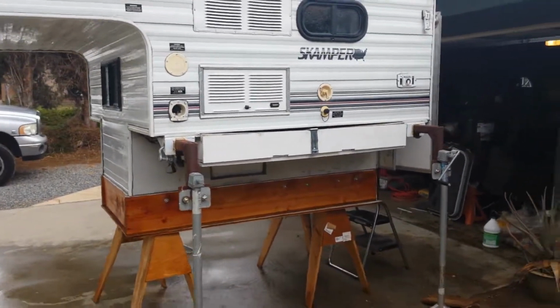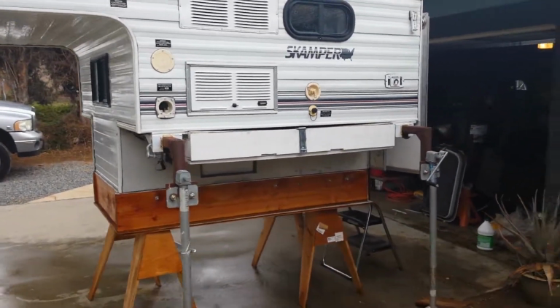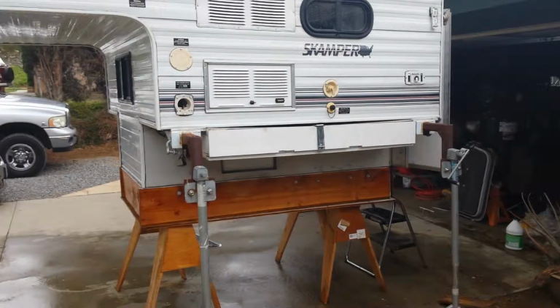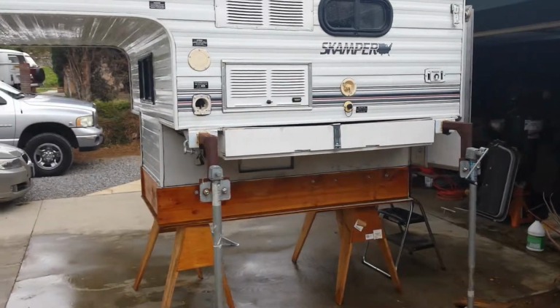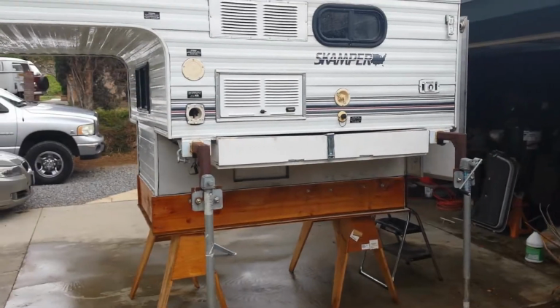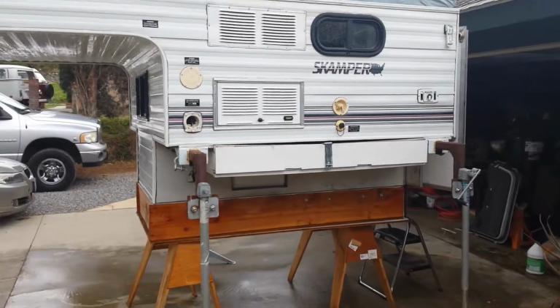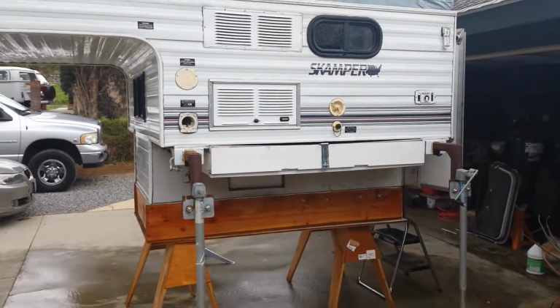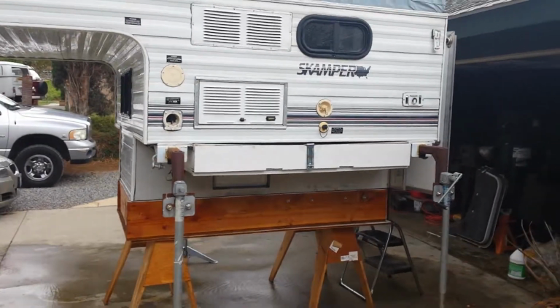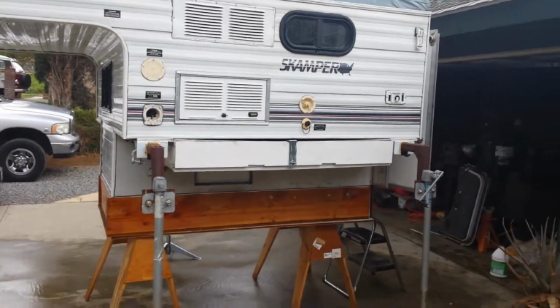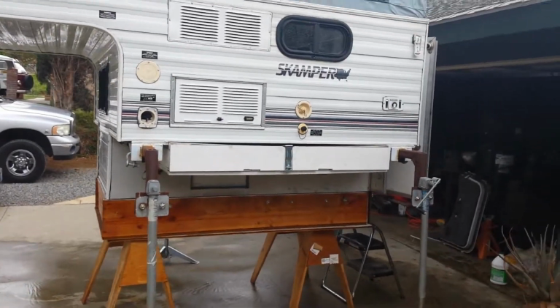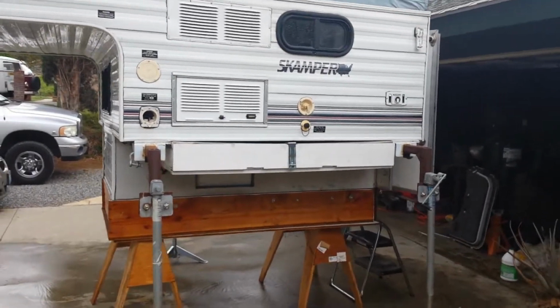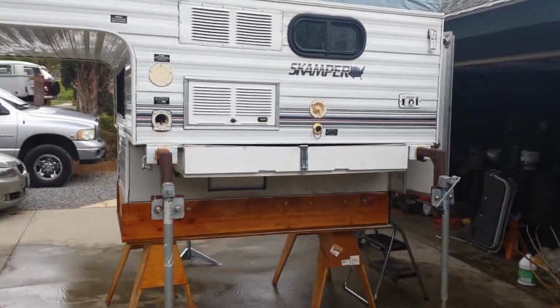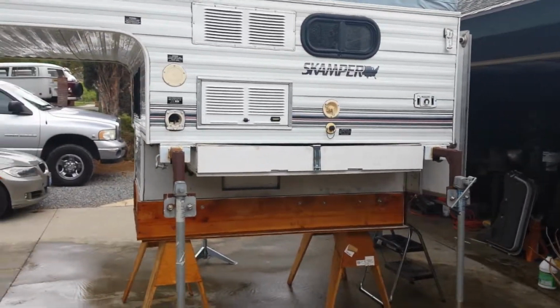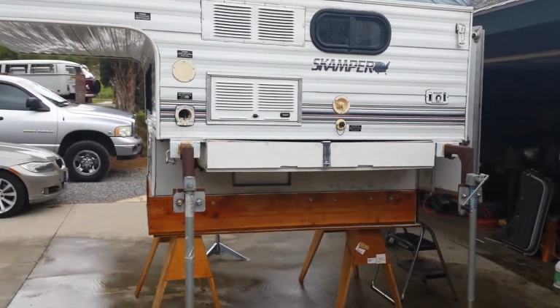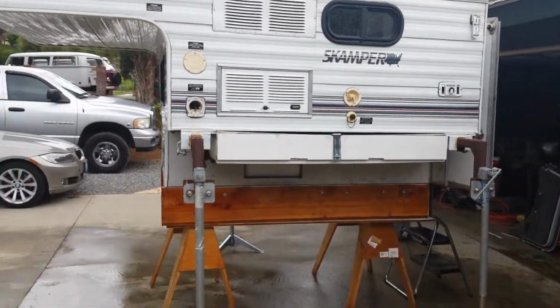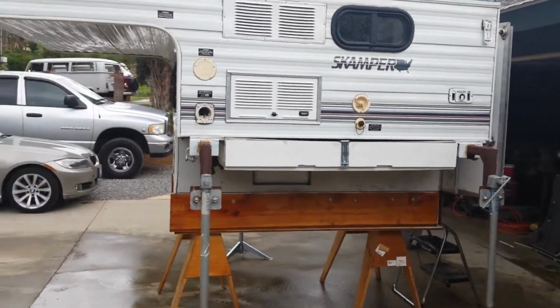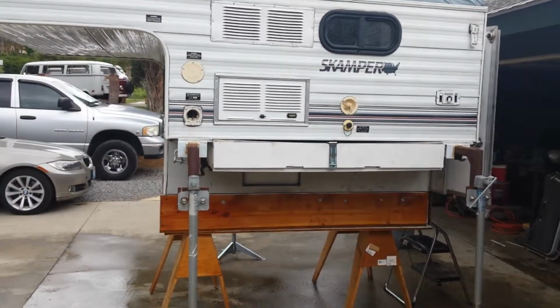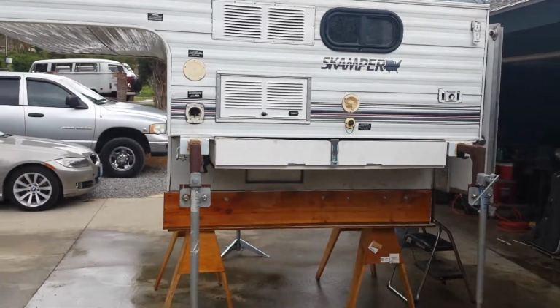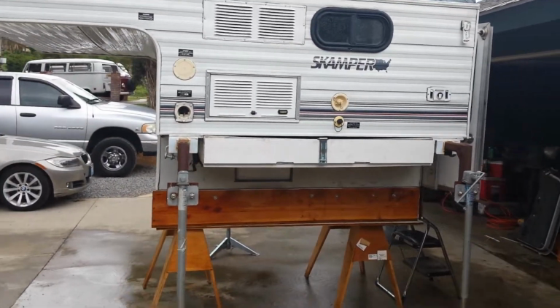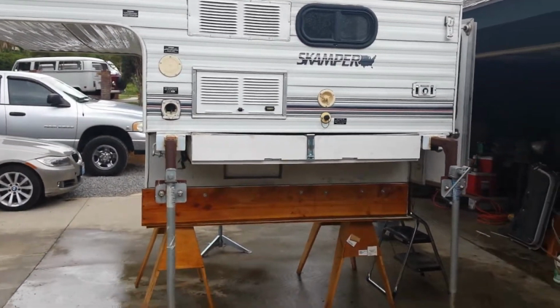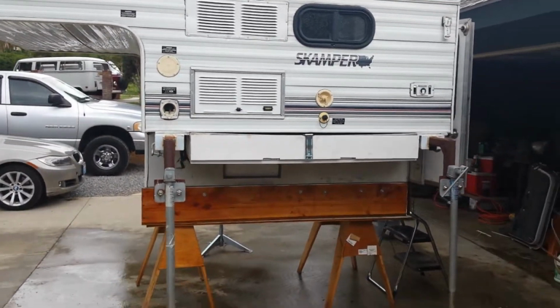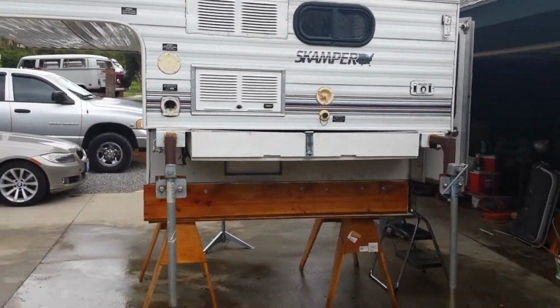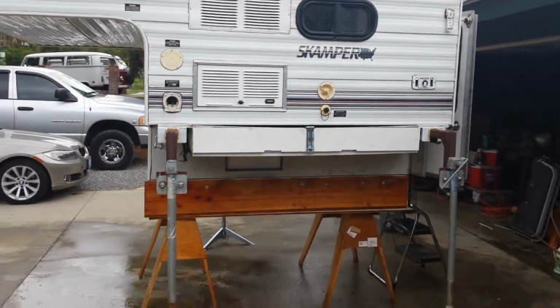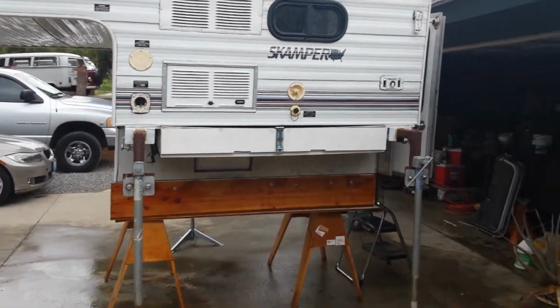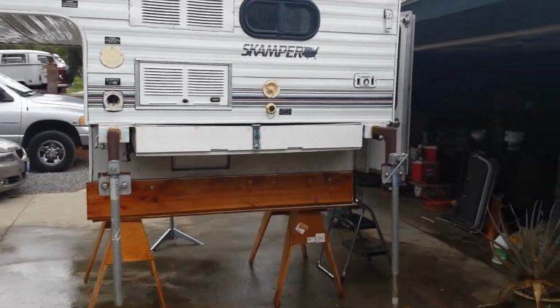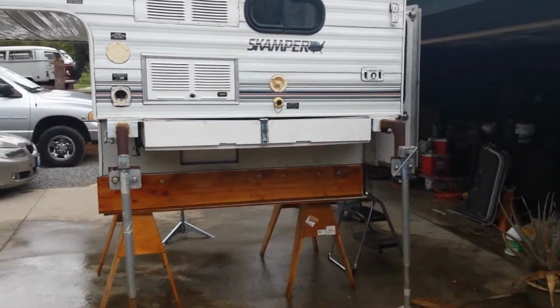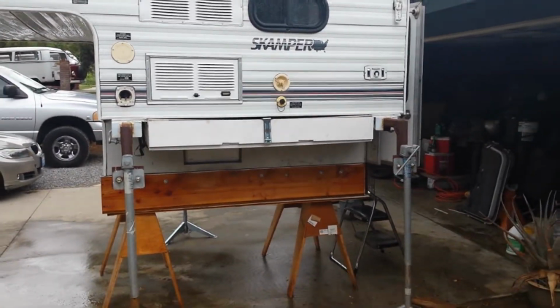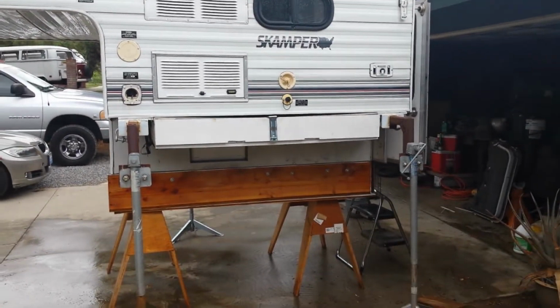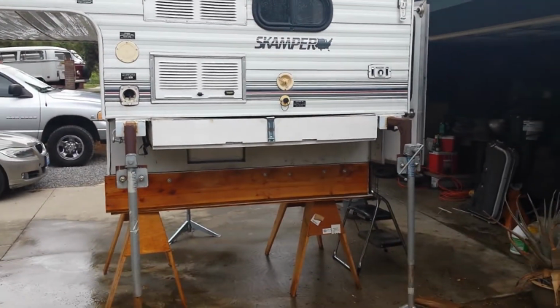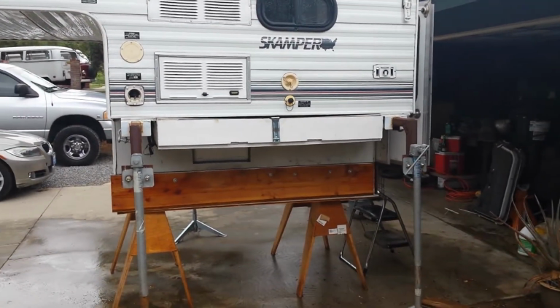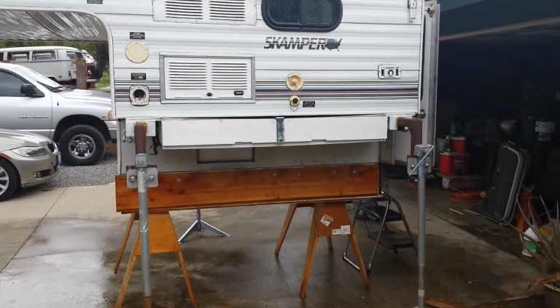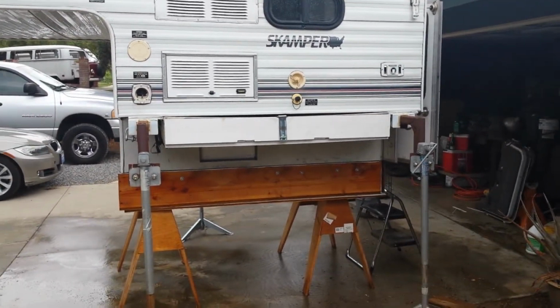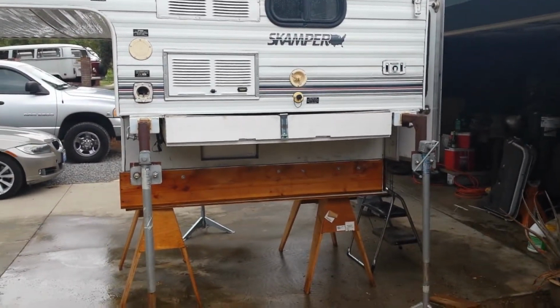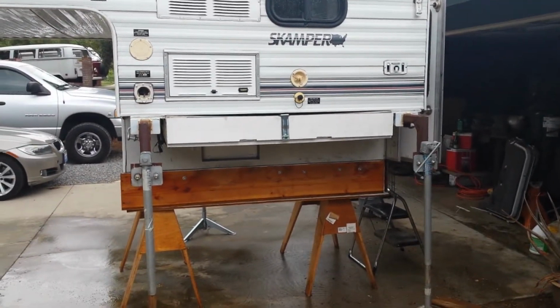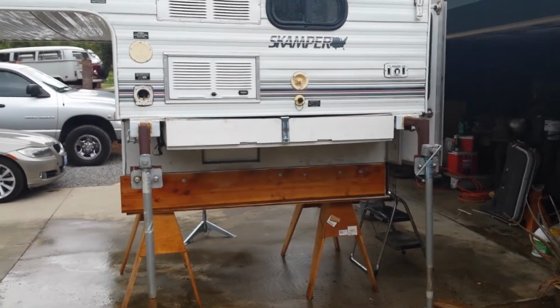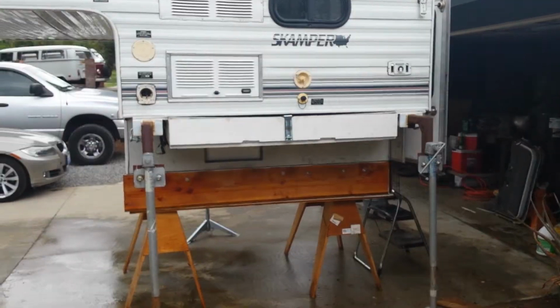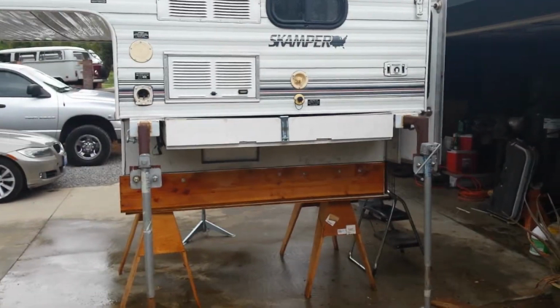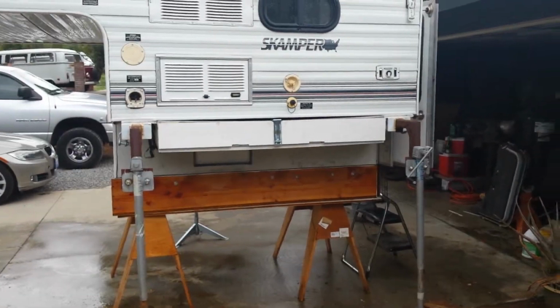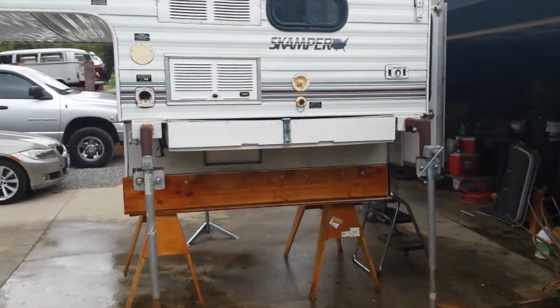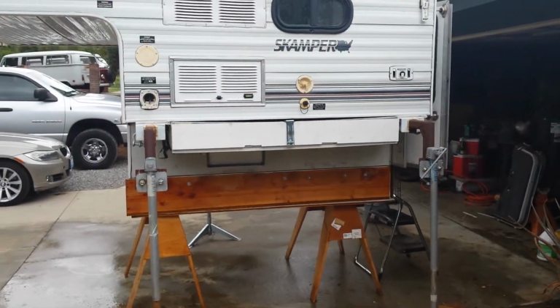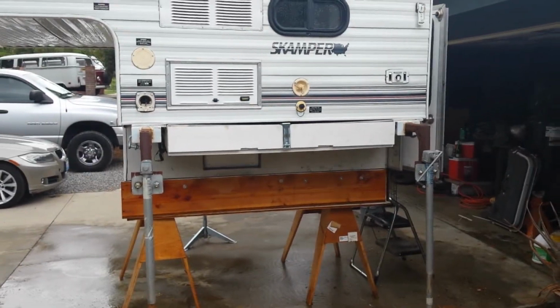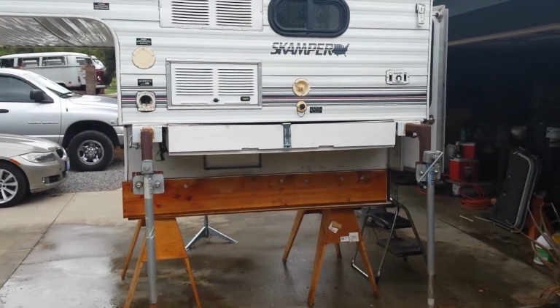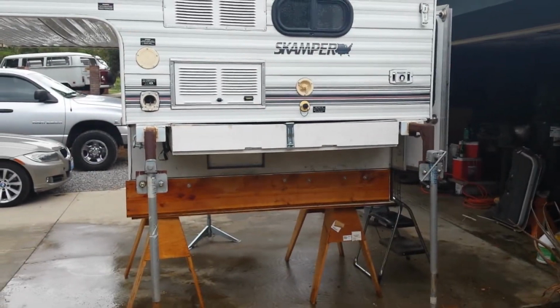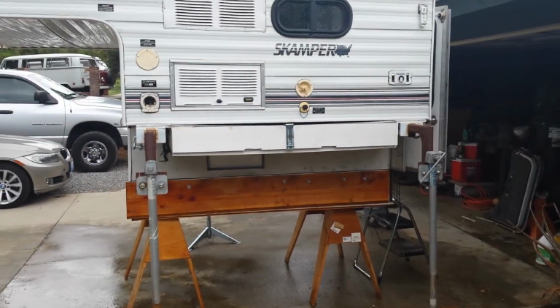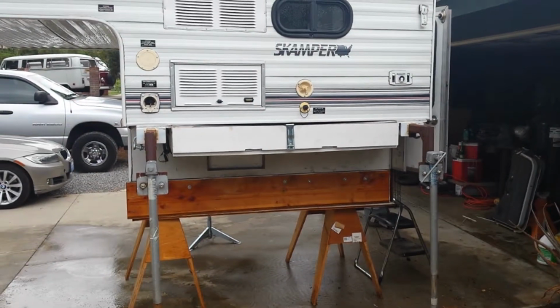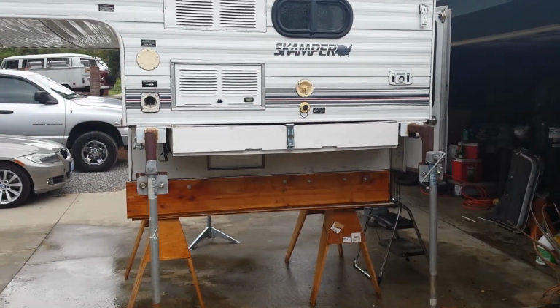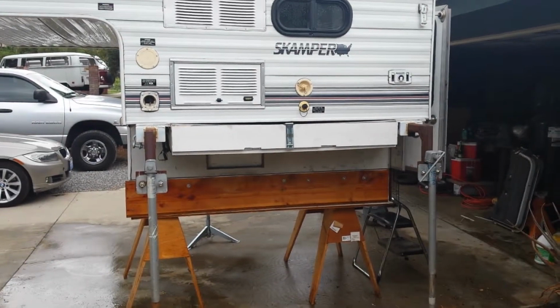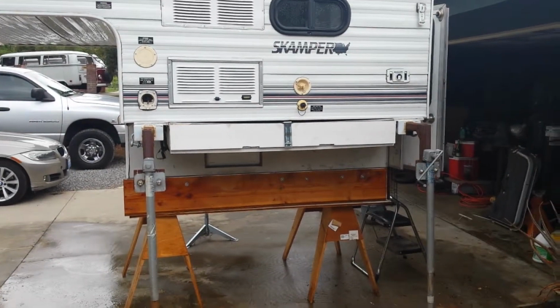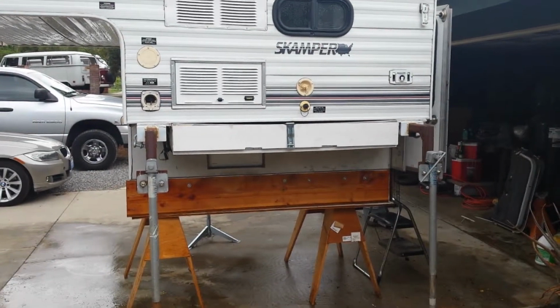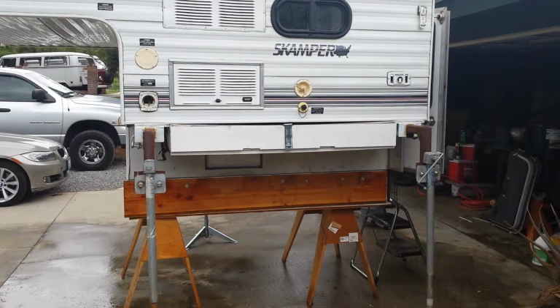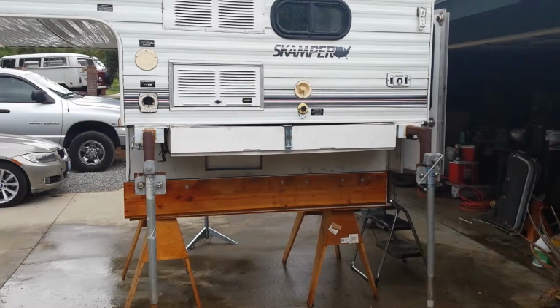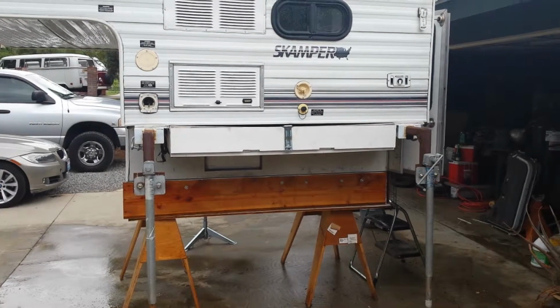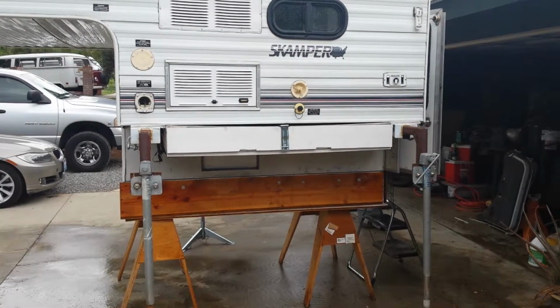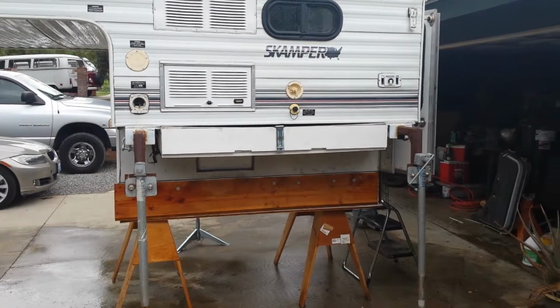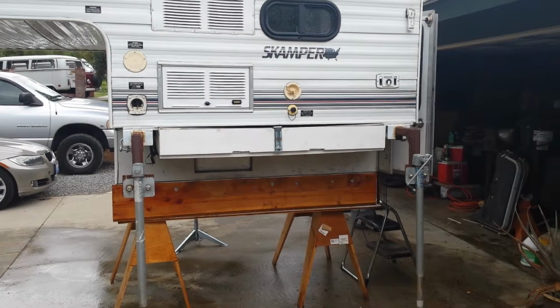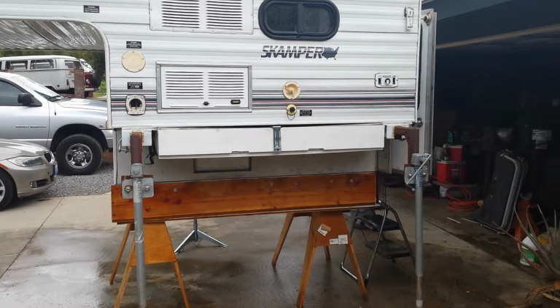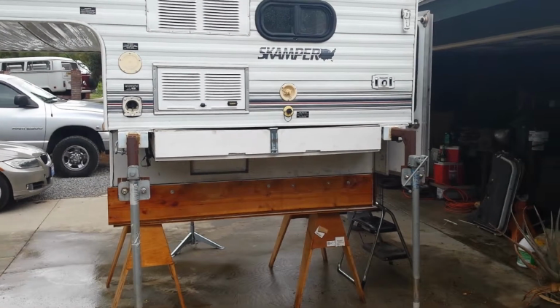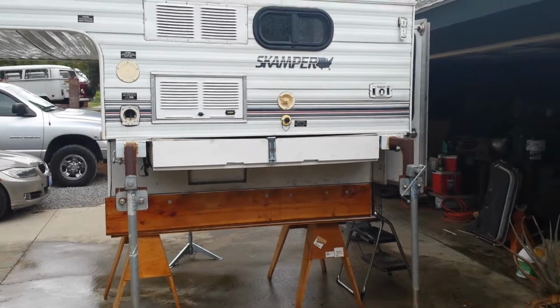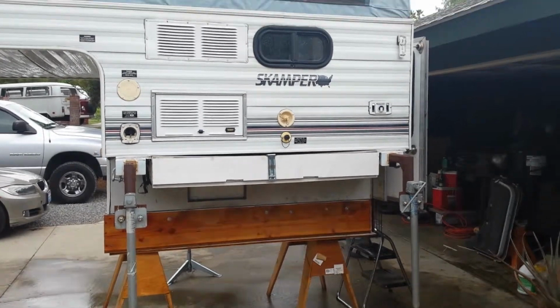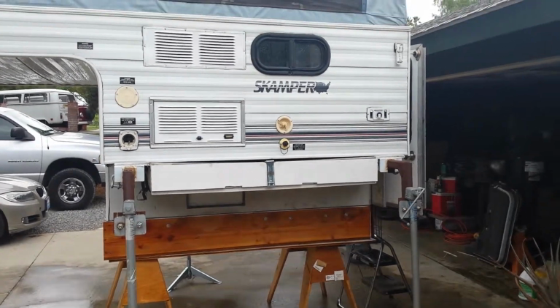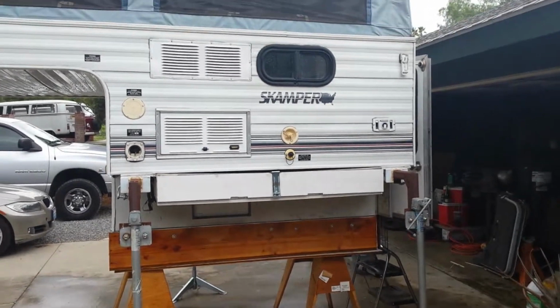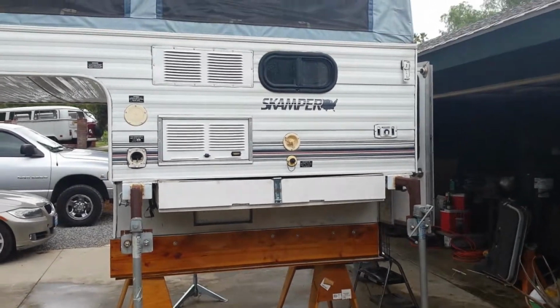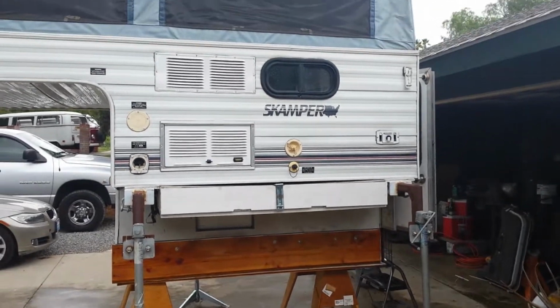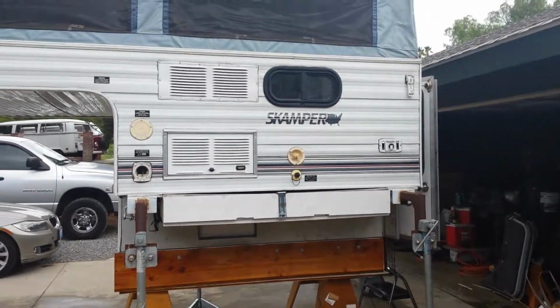Then I'll do a quick shot of the inside. This is the other side. This uses a three tripod leg system — two on one side, one on the other.